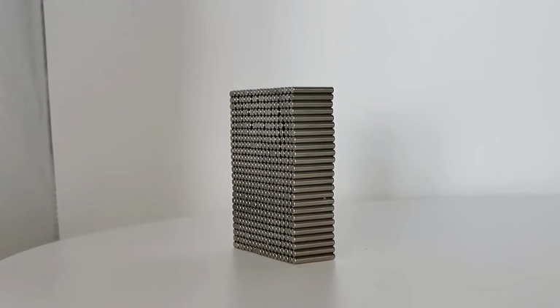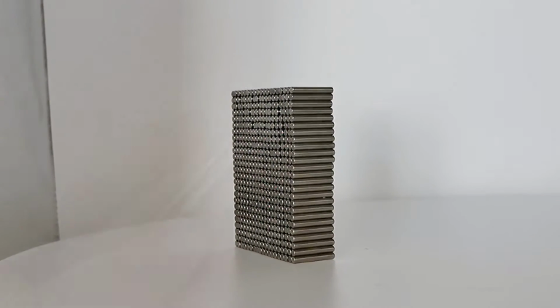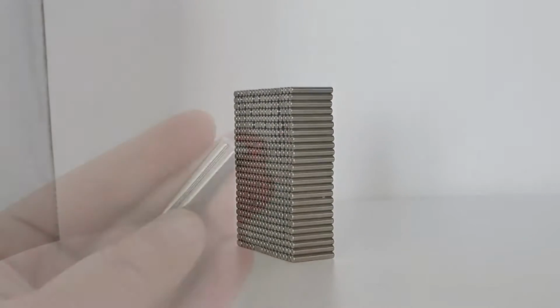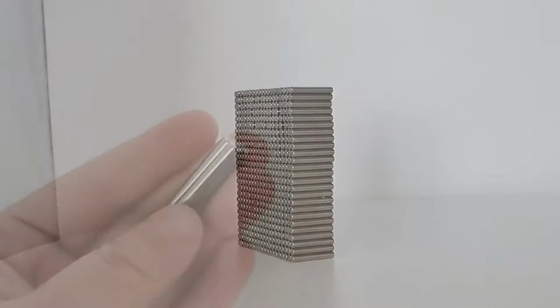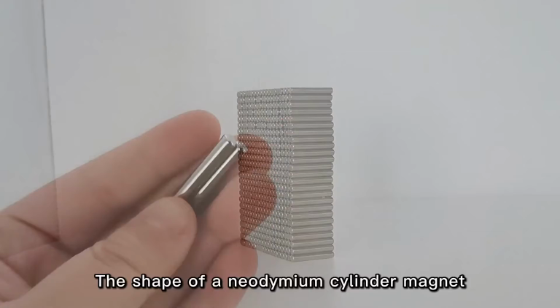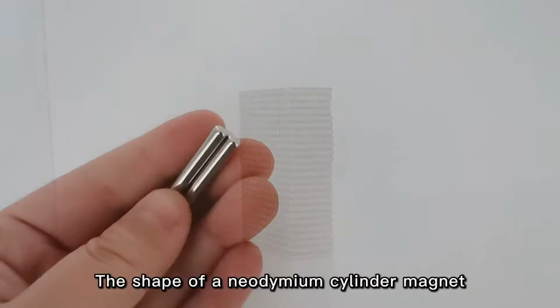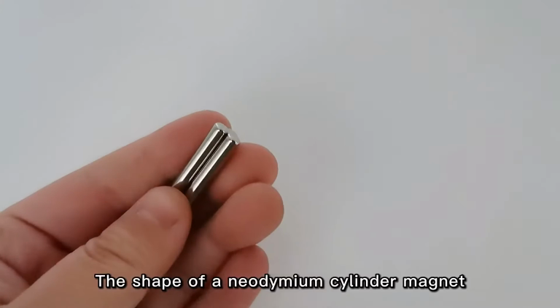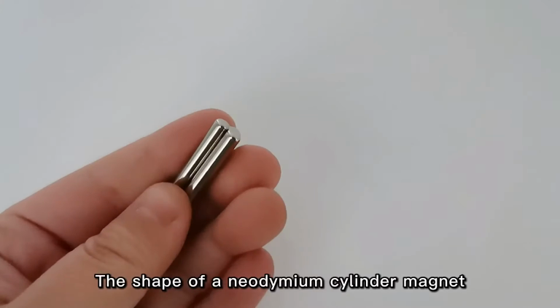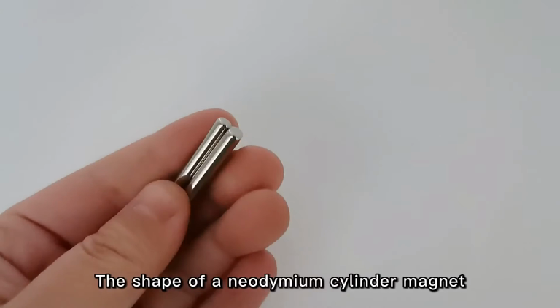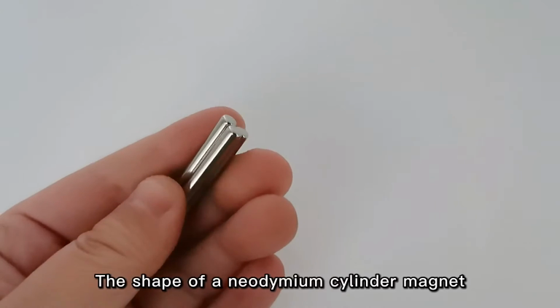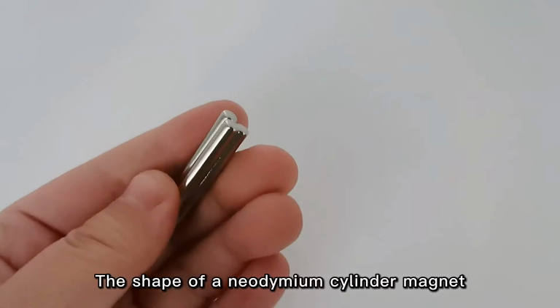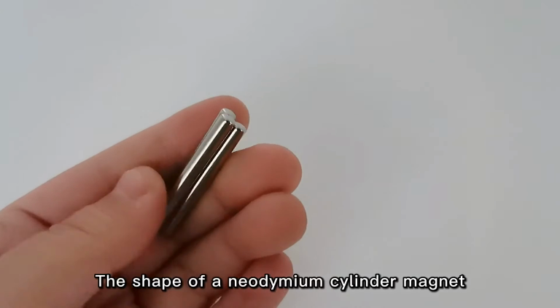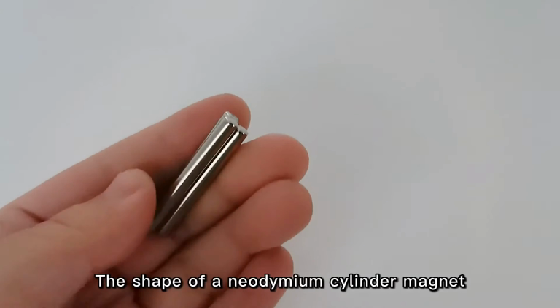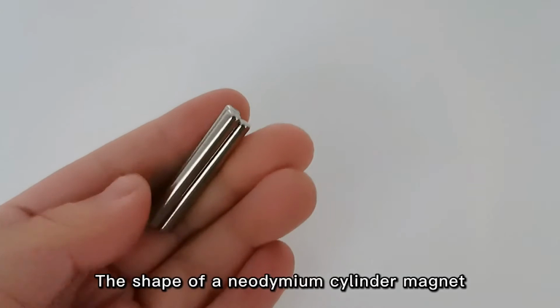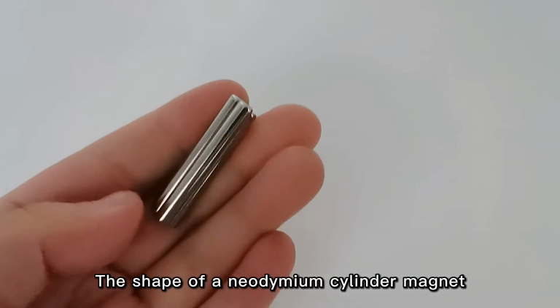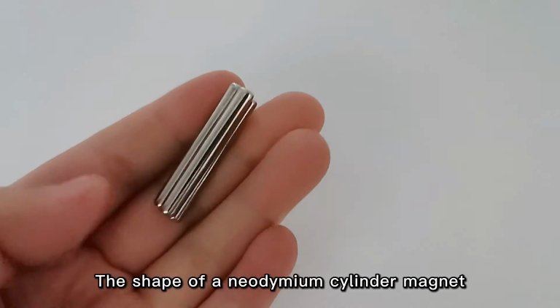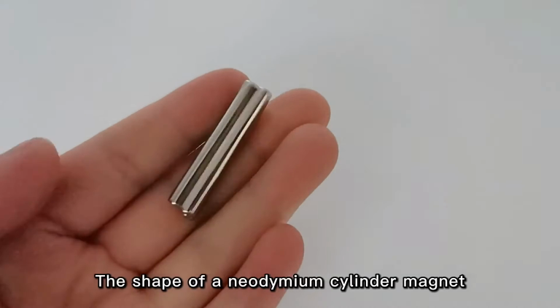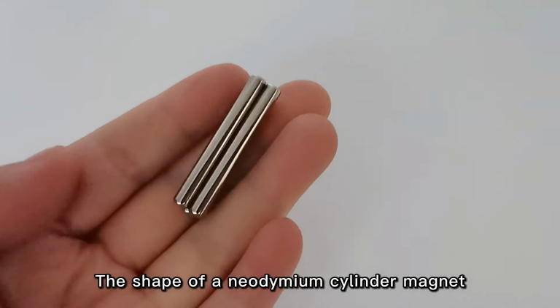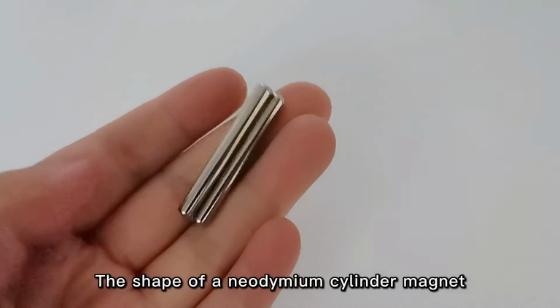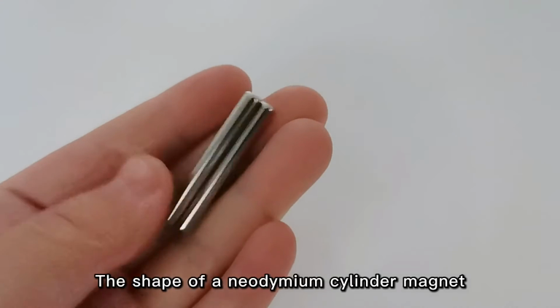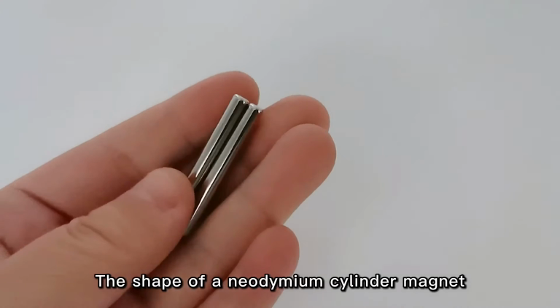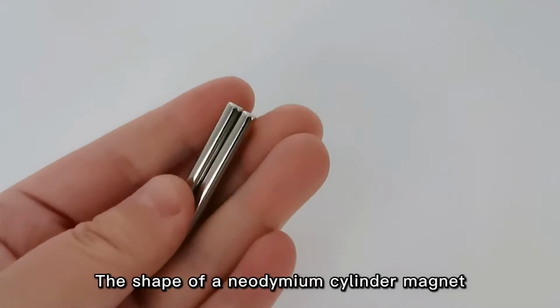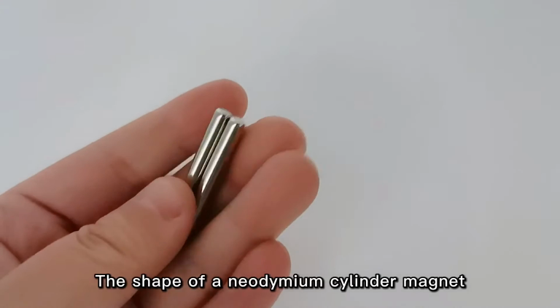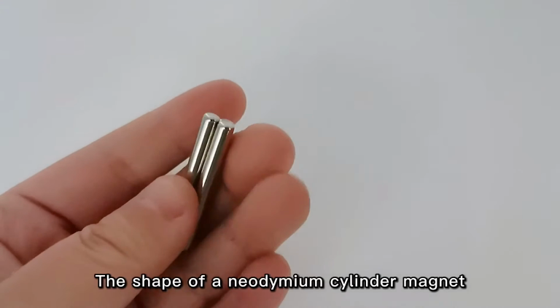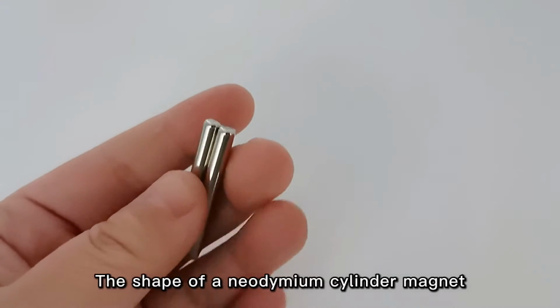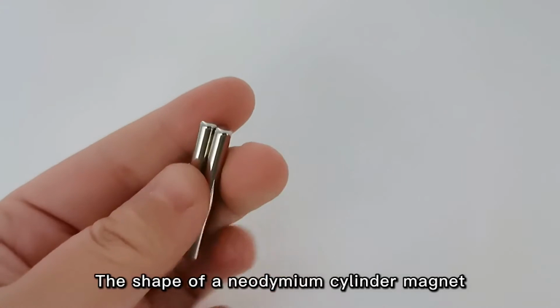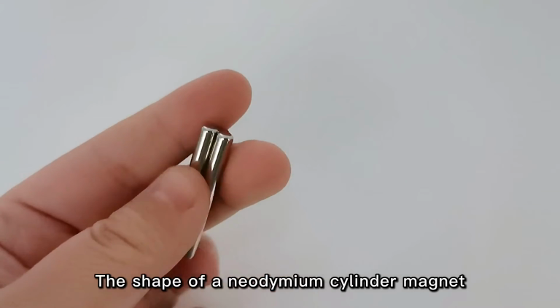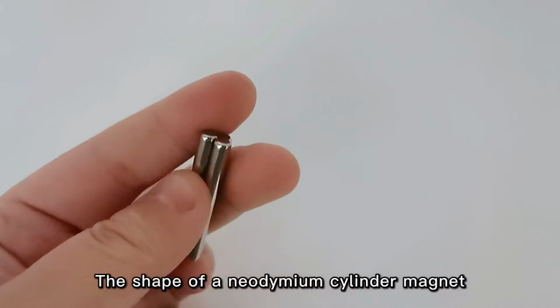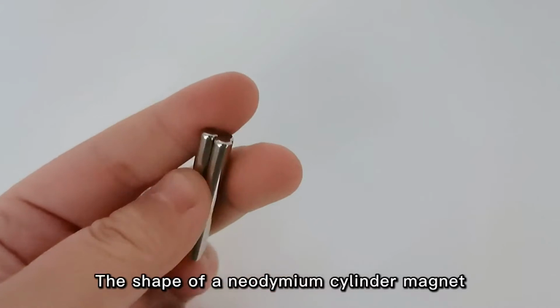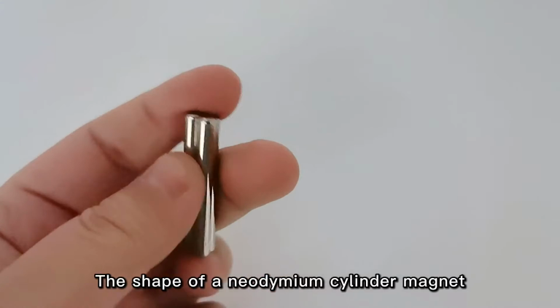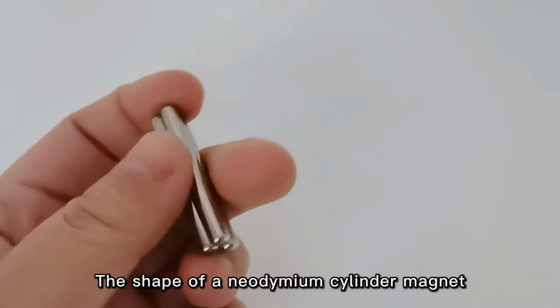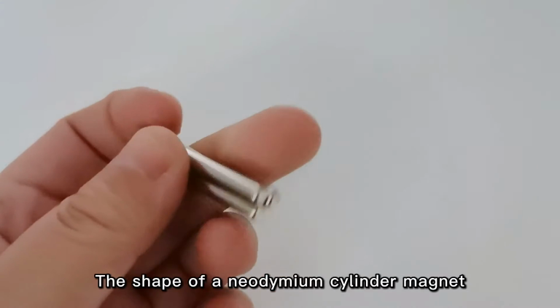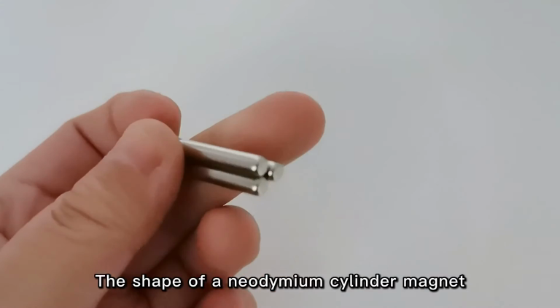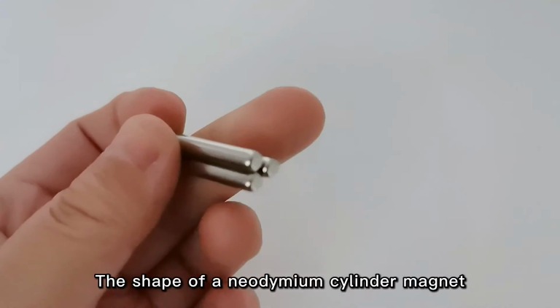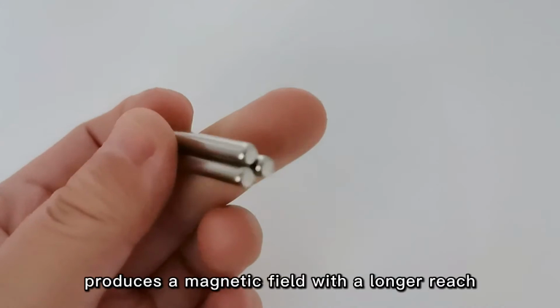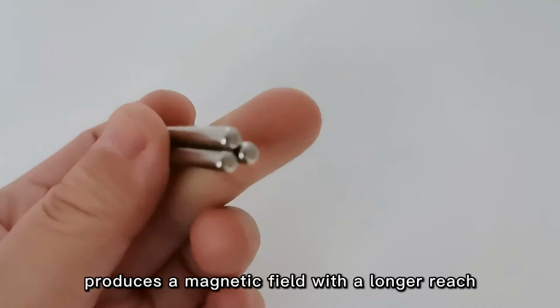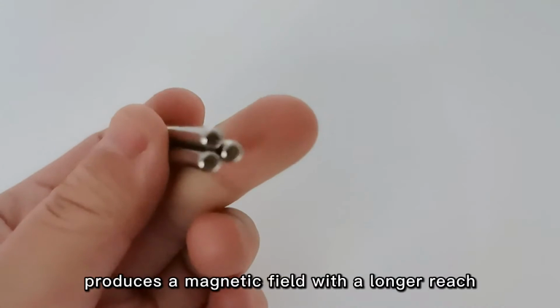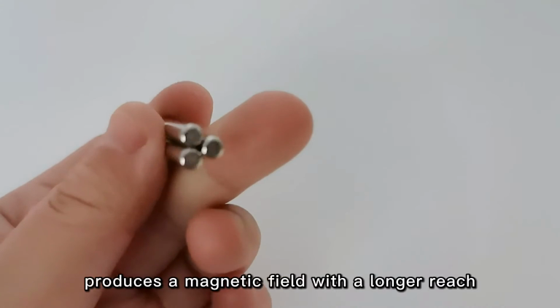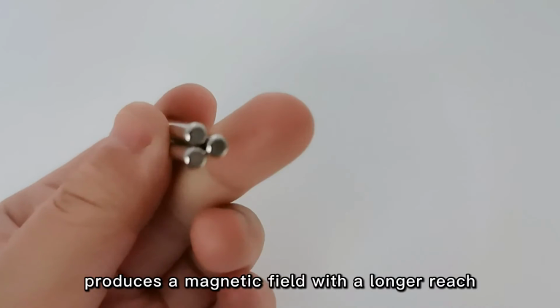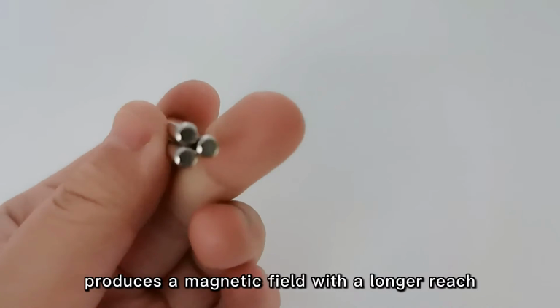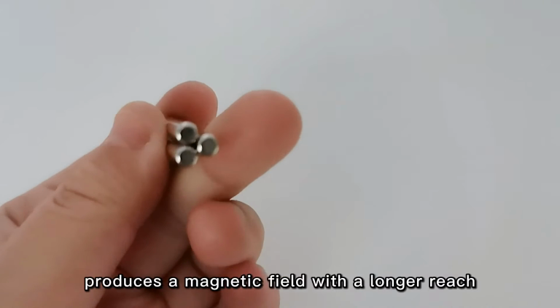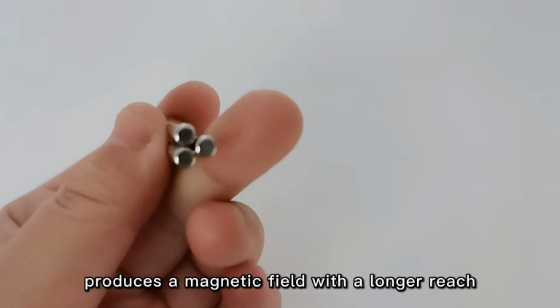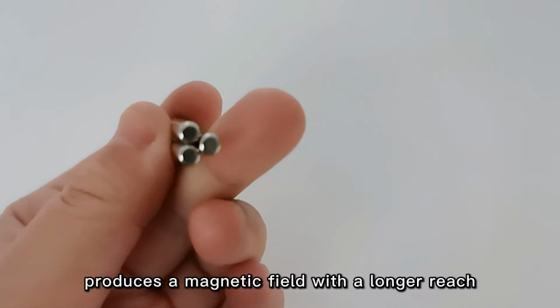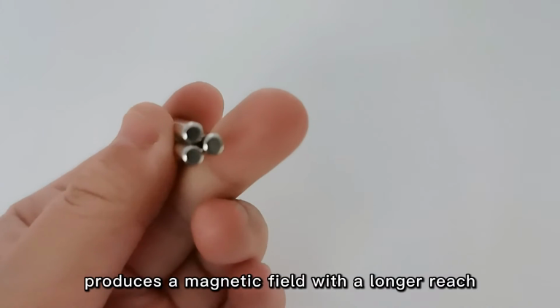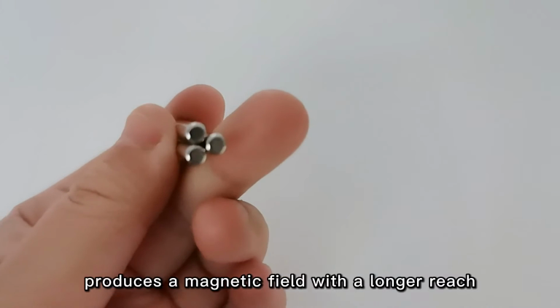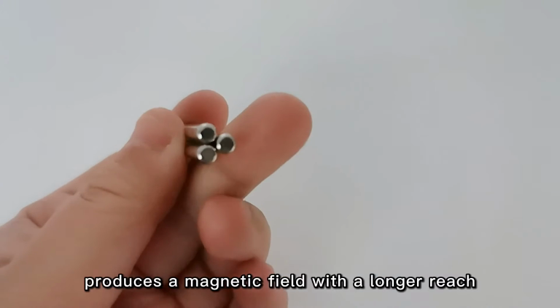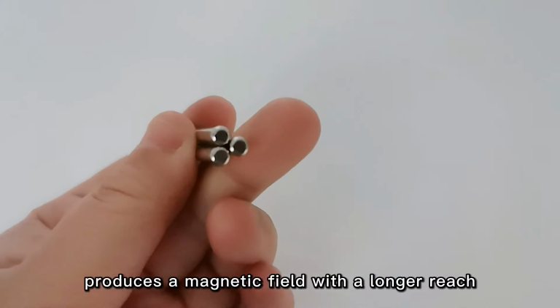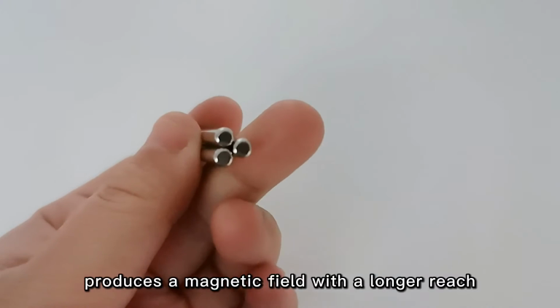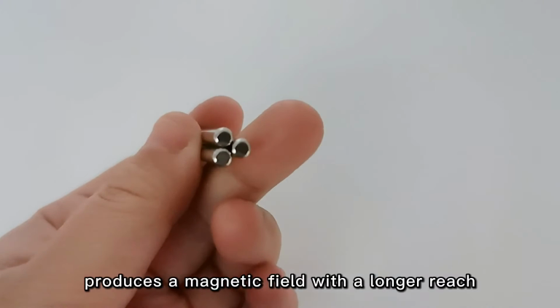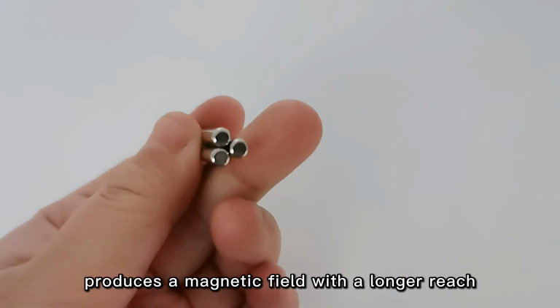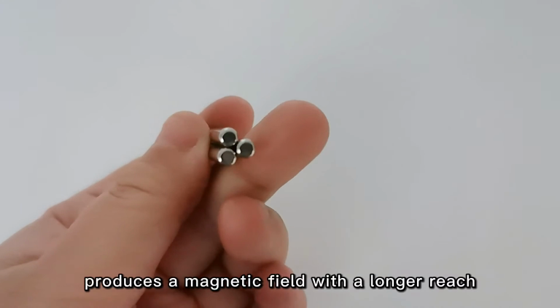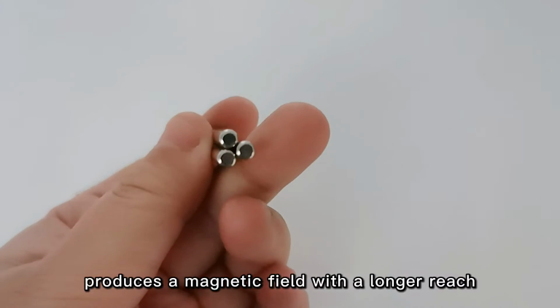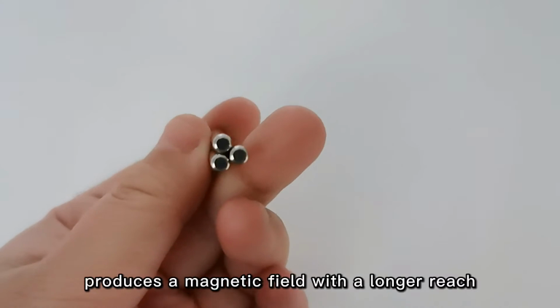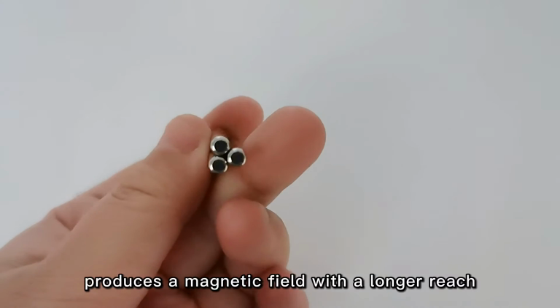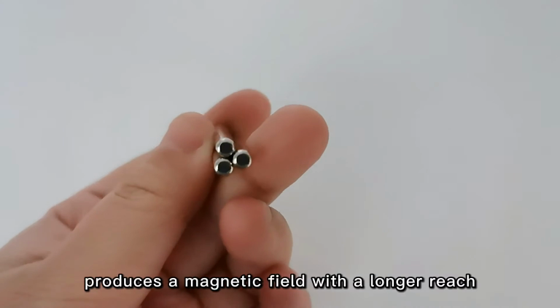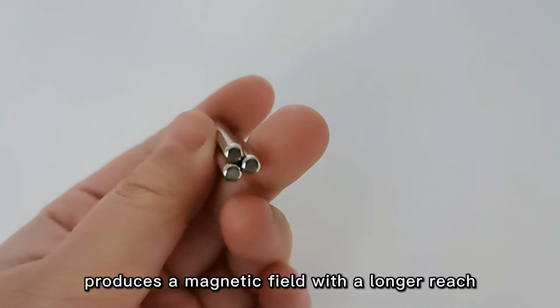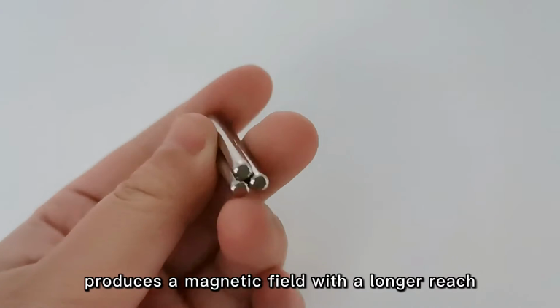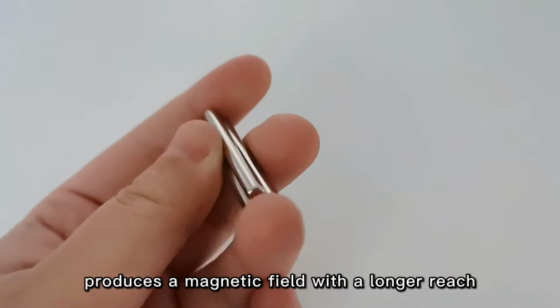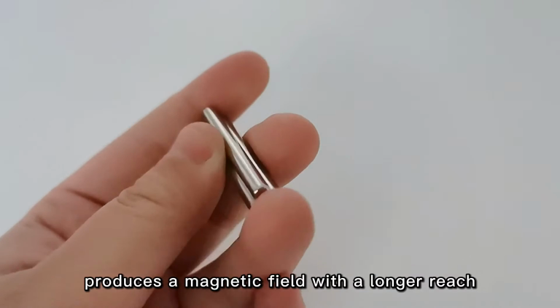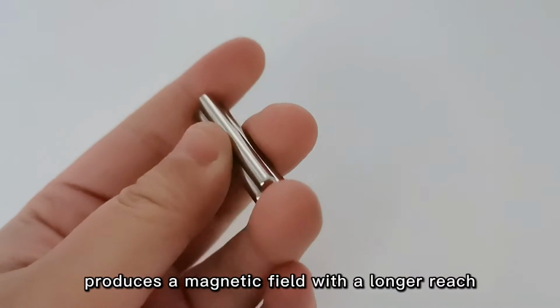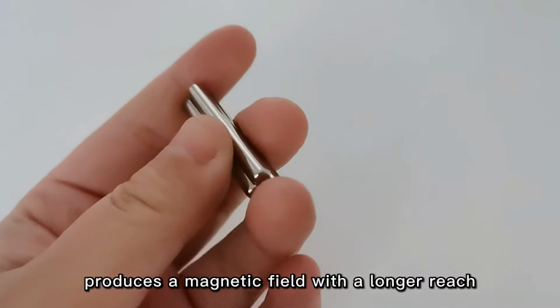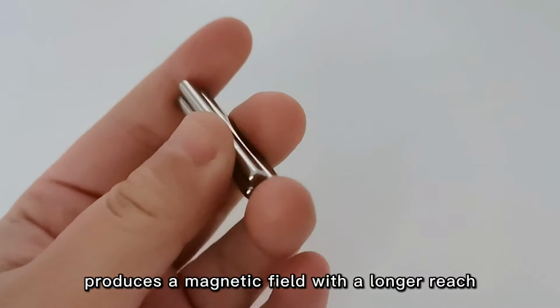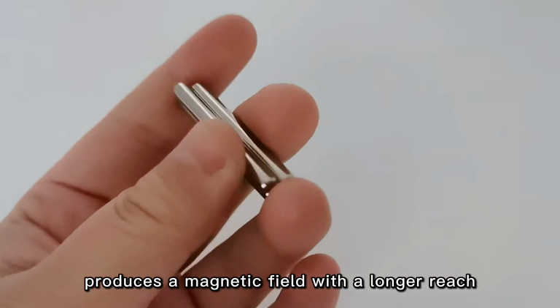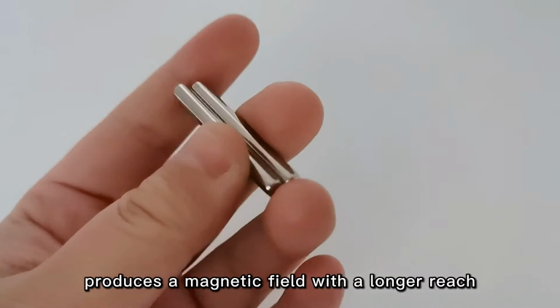The shape of a neodymium cylinder magnet produces a magnetic field with a longer reach.